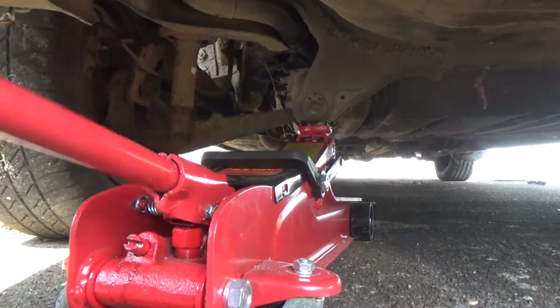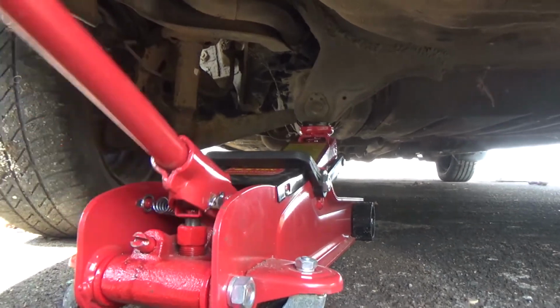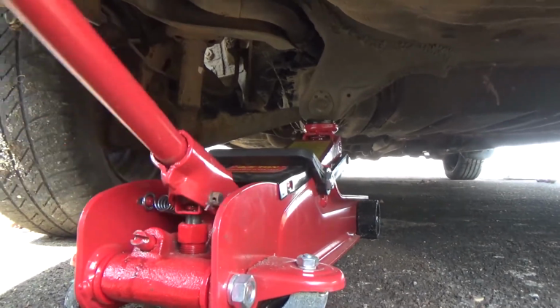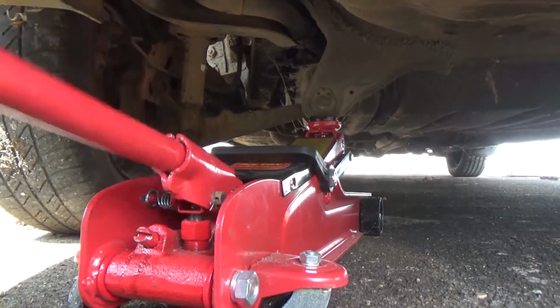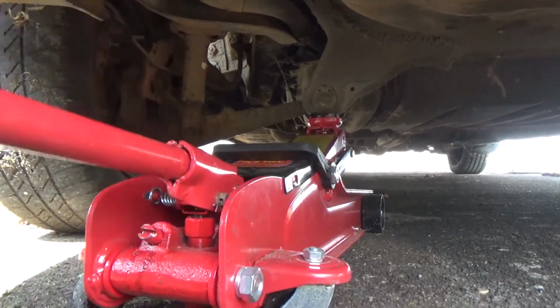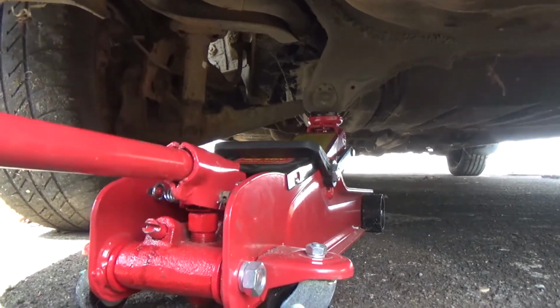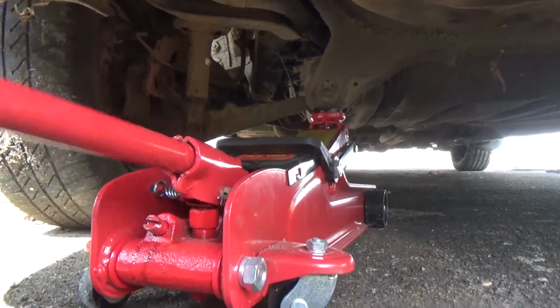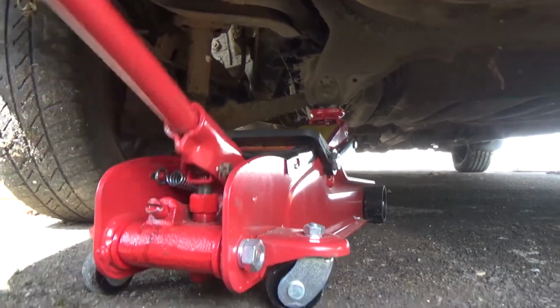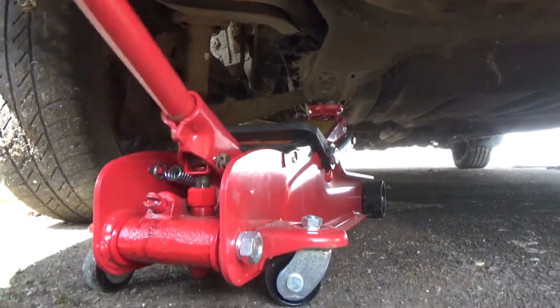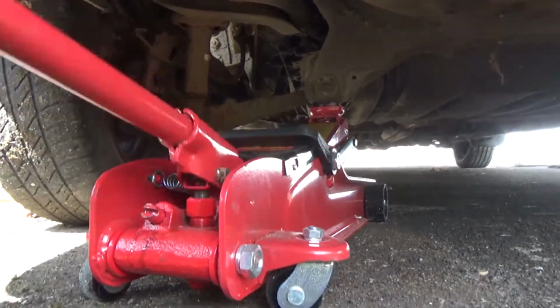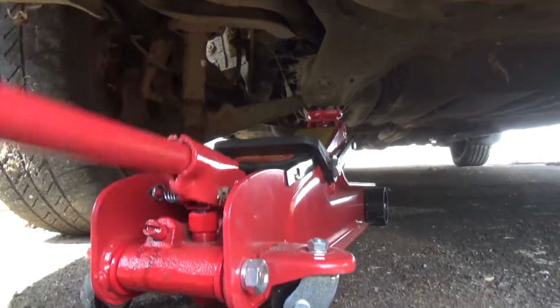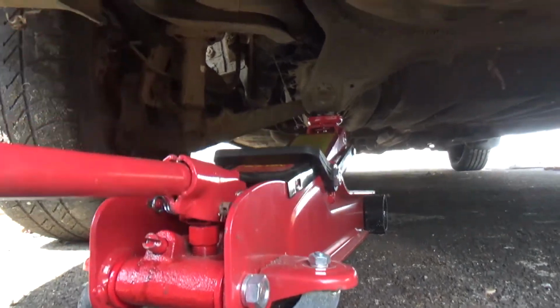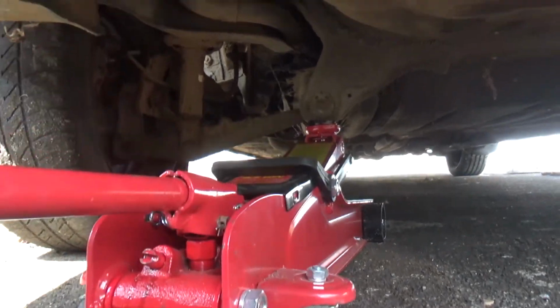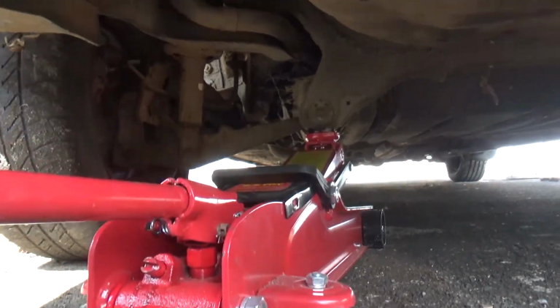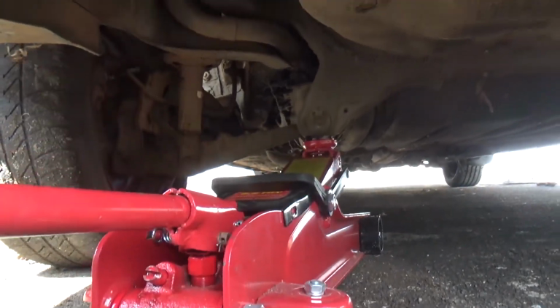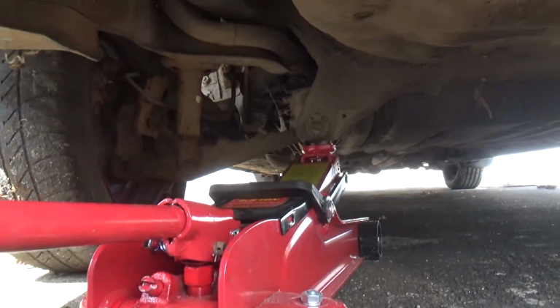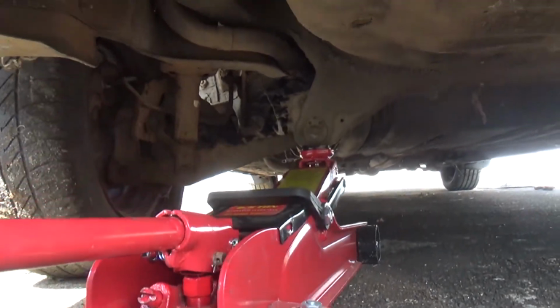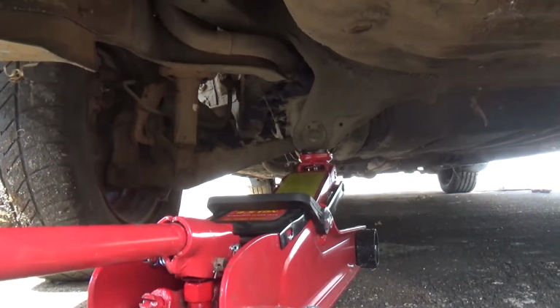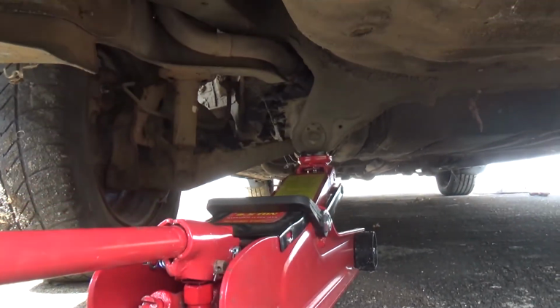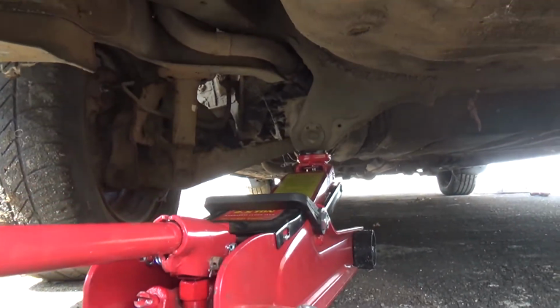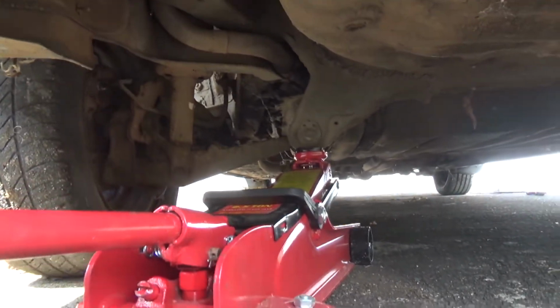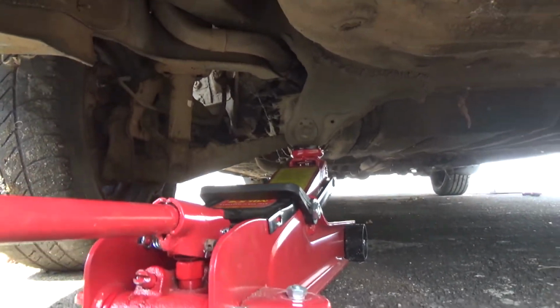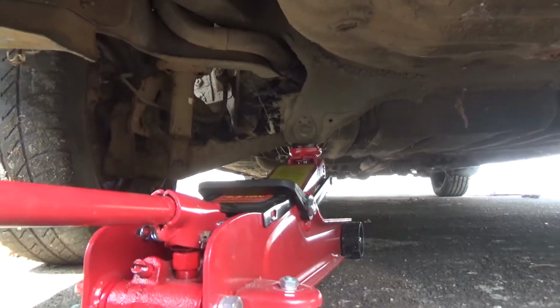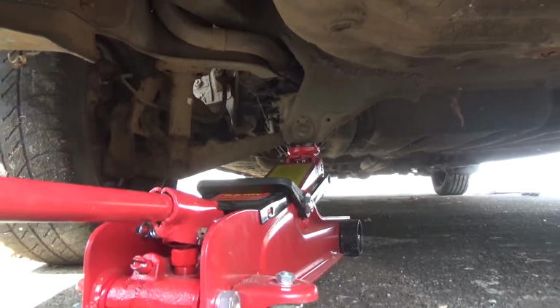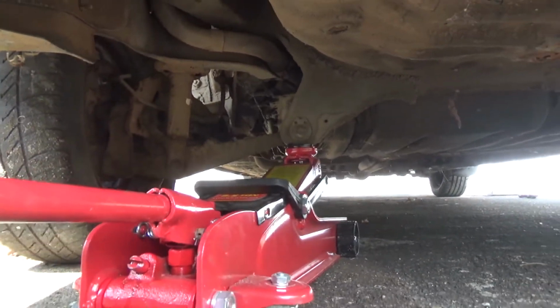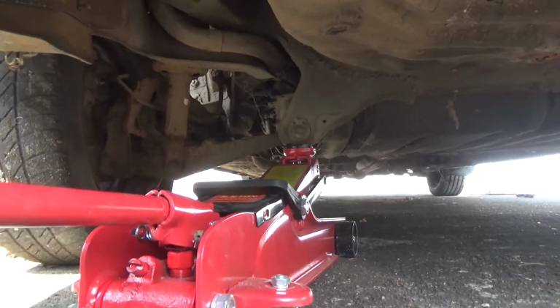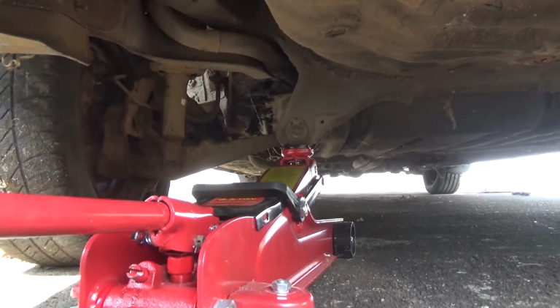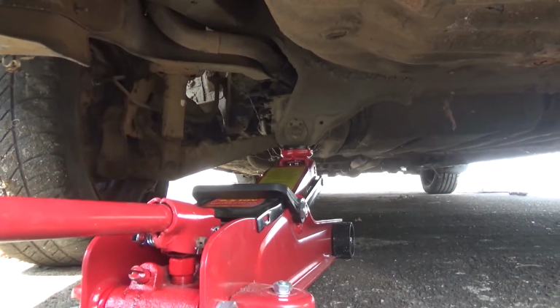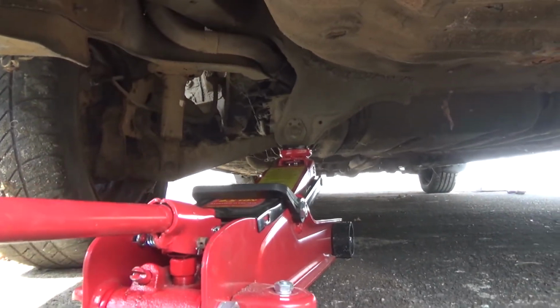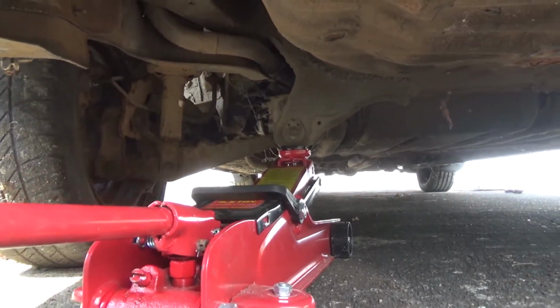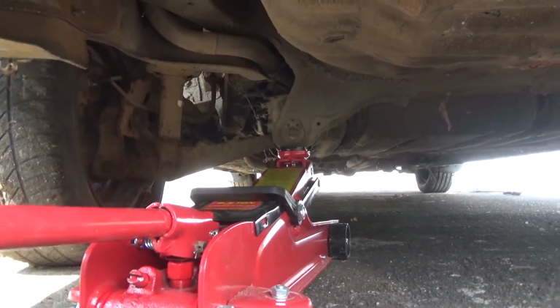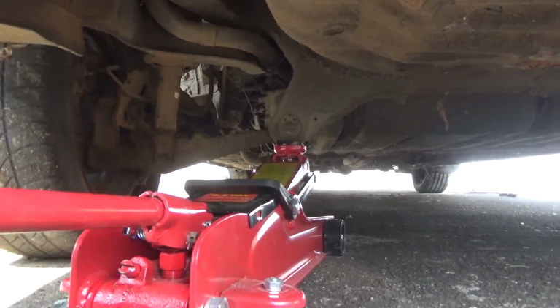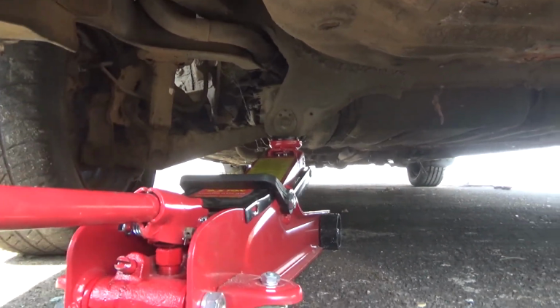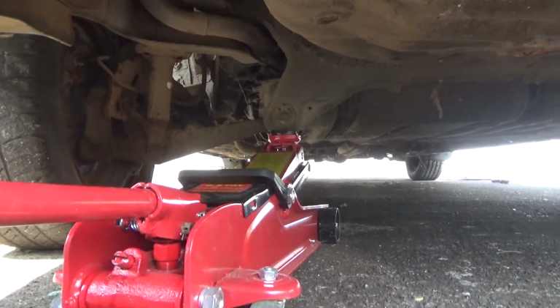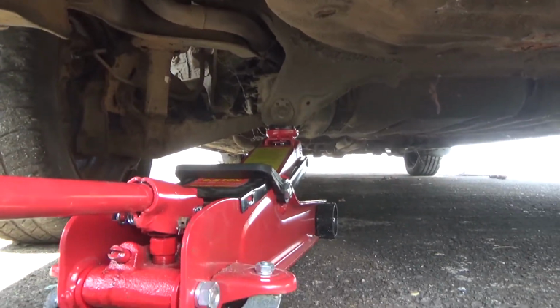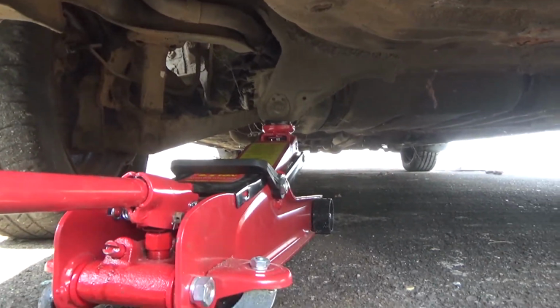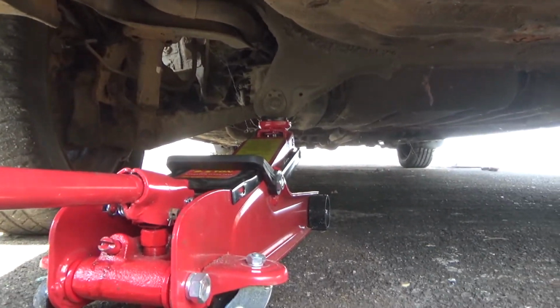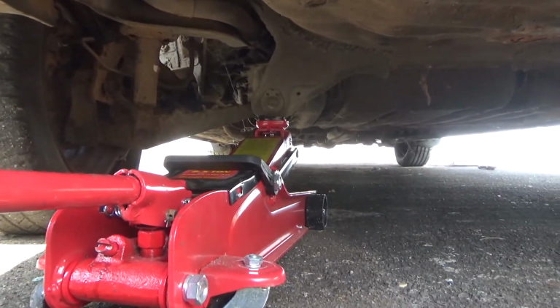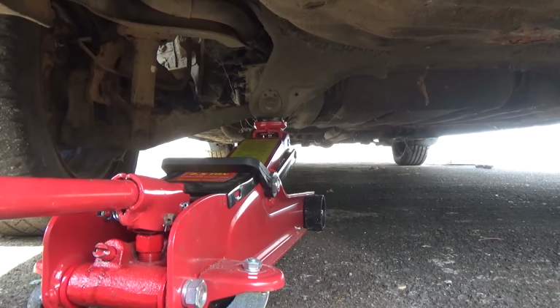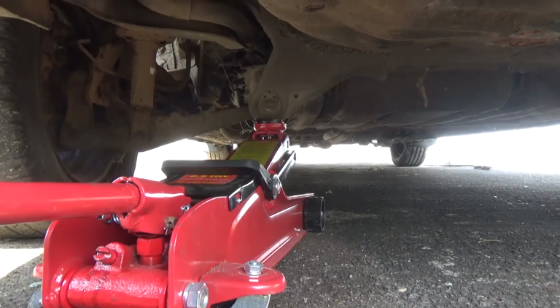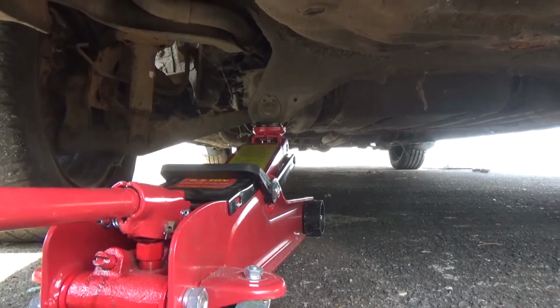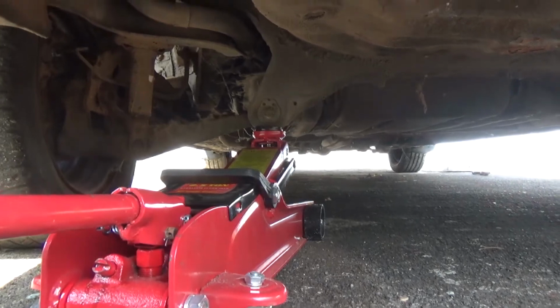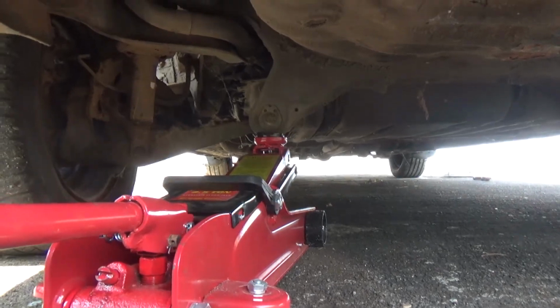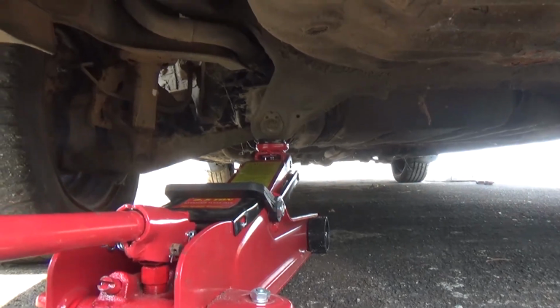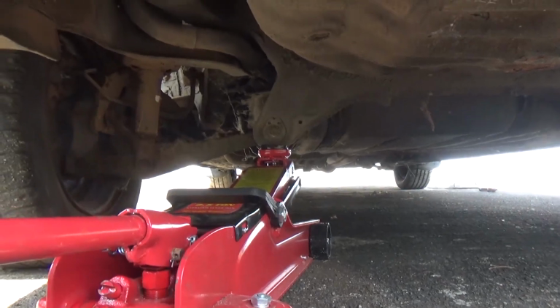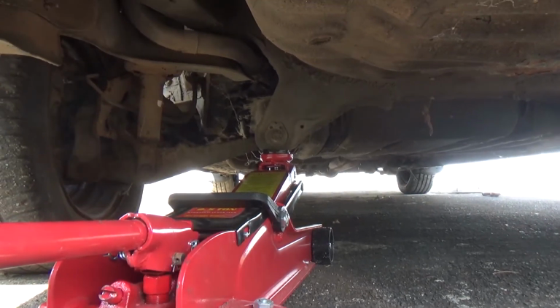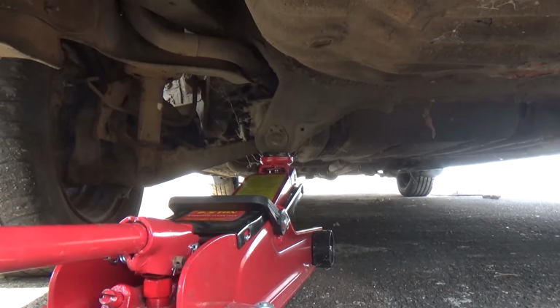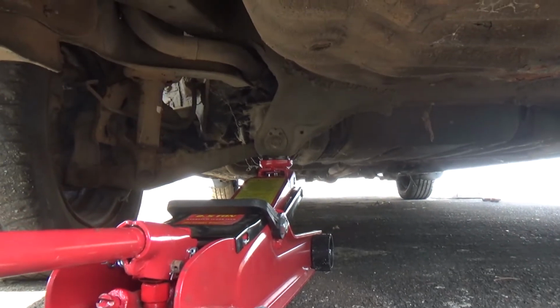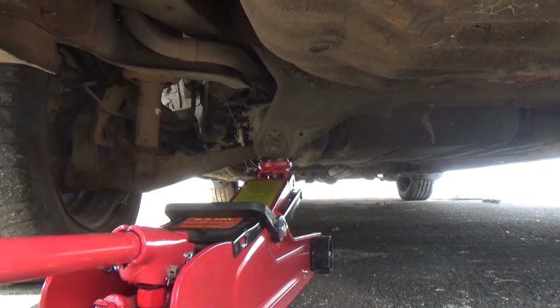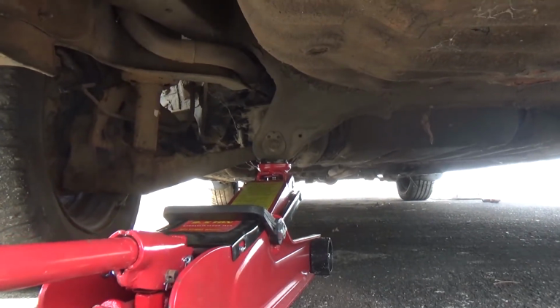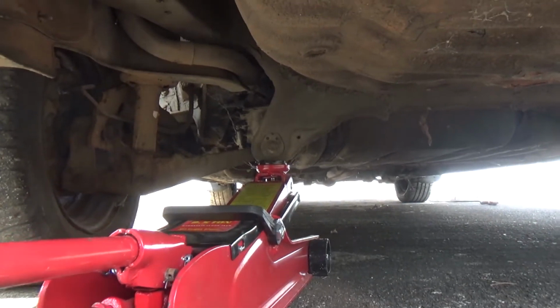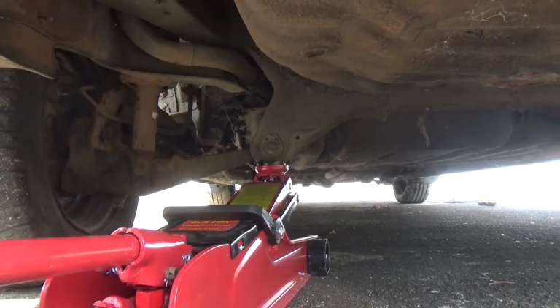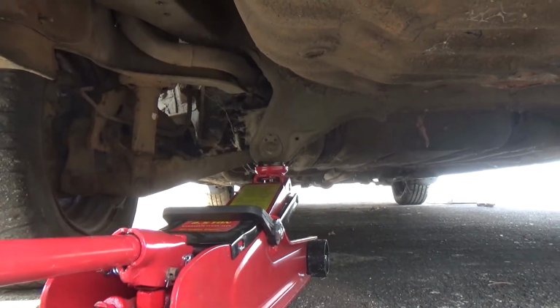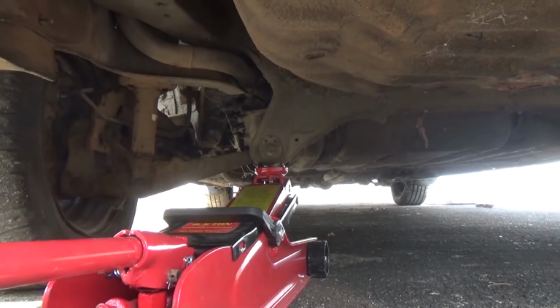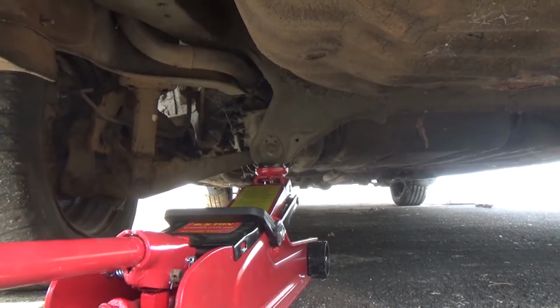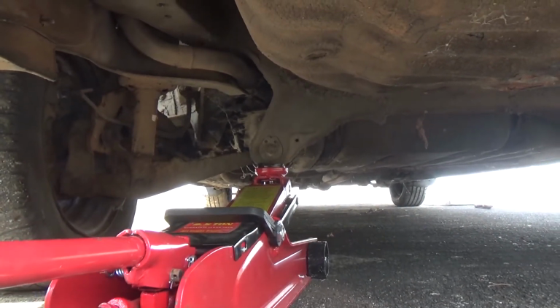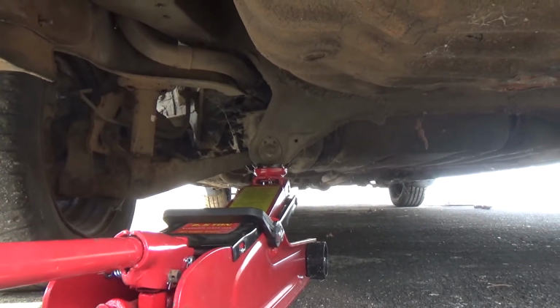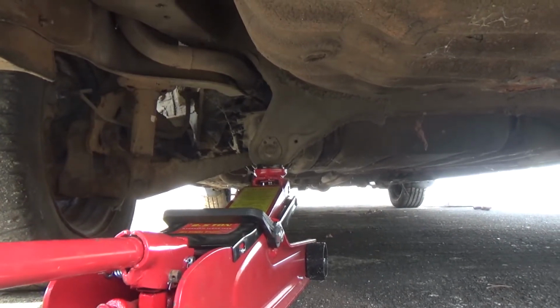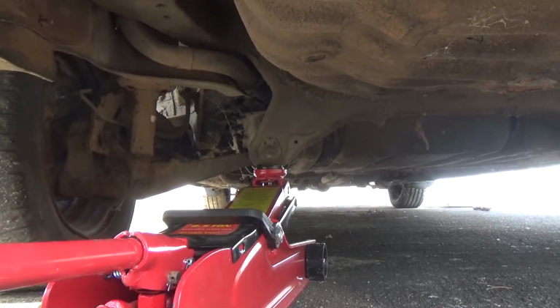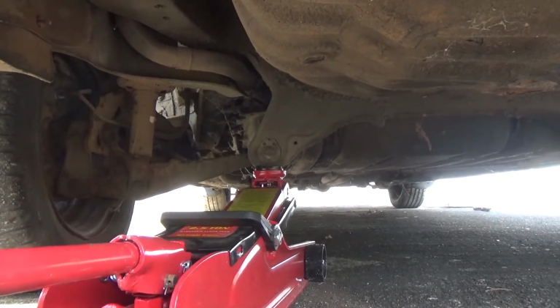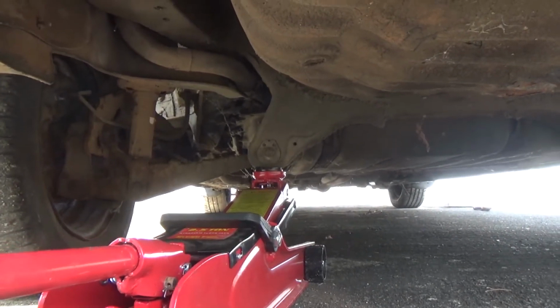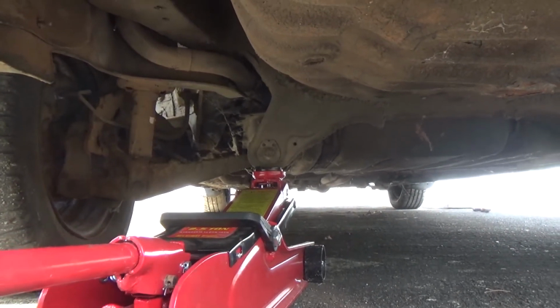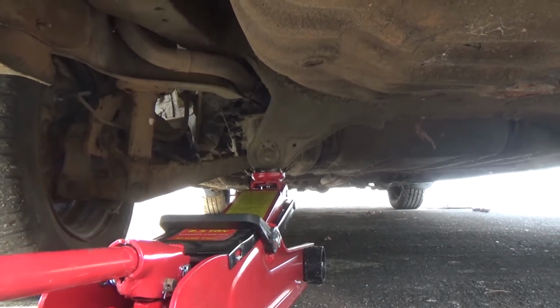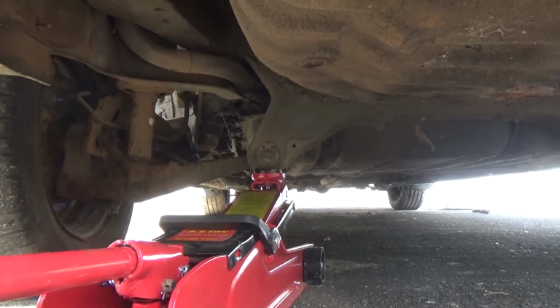I got the jack there, and I'm gonna lift the car by putting the jack on that place. Then I'm gonna put the stand on the other side — this way I won't bend that thin sheet metal.